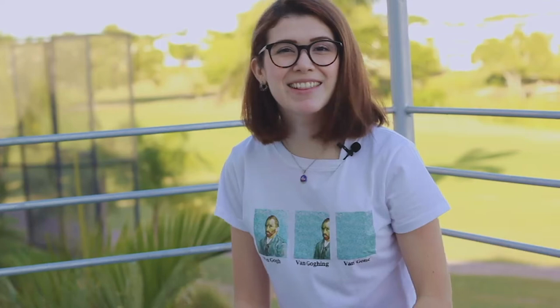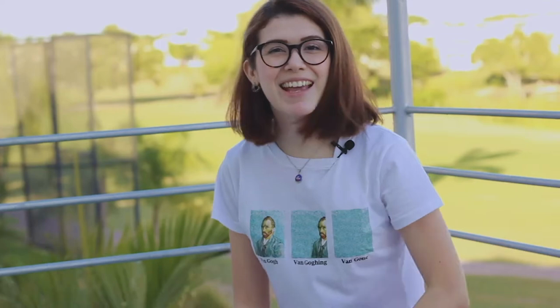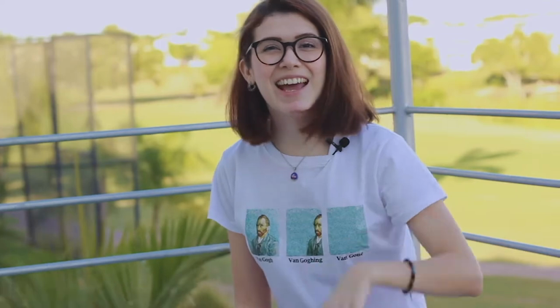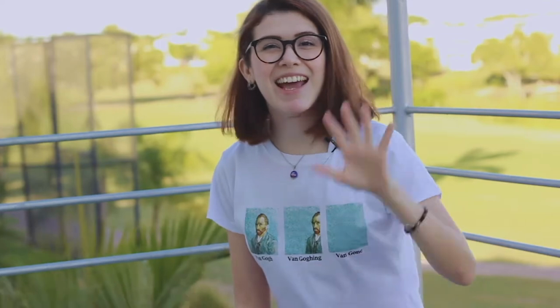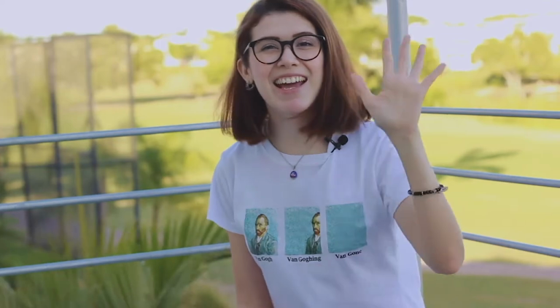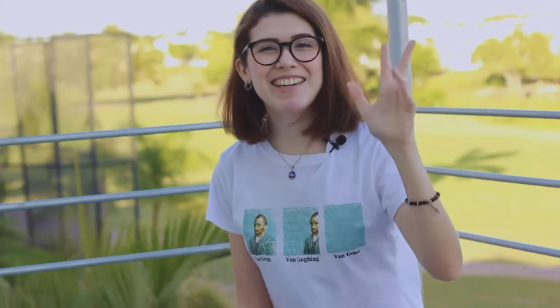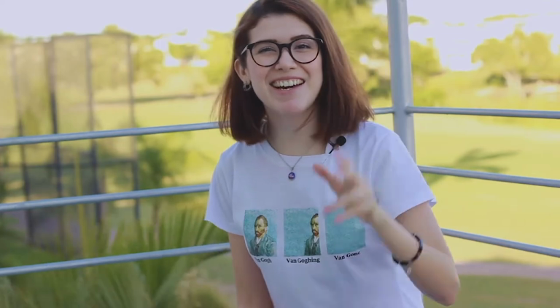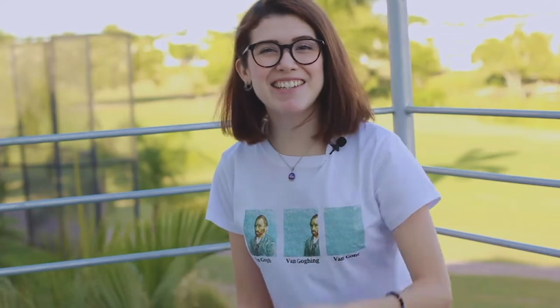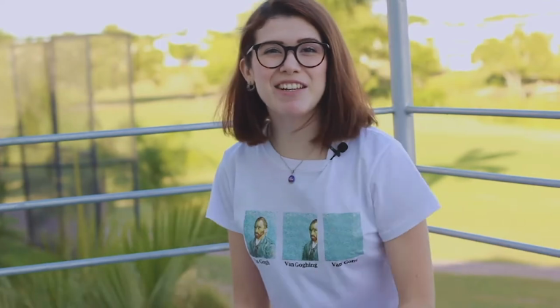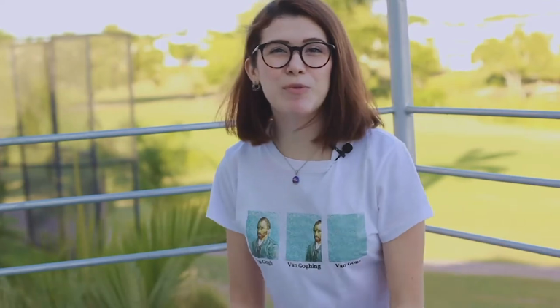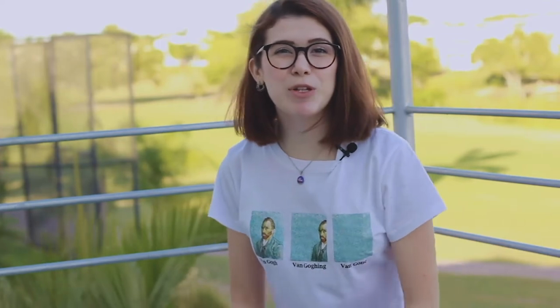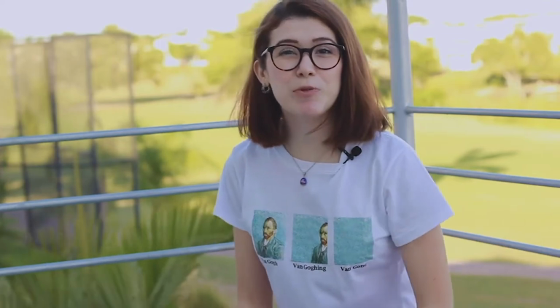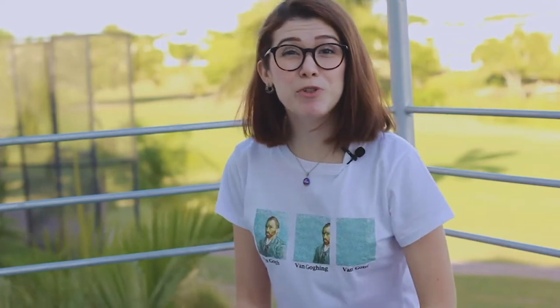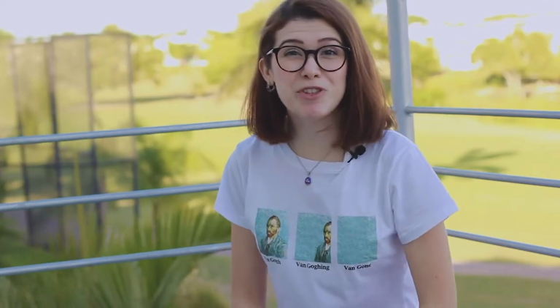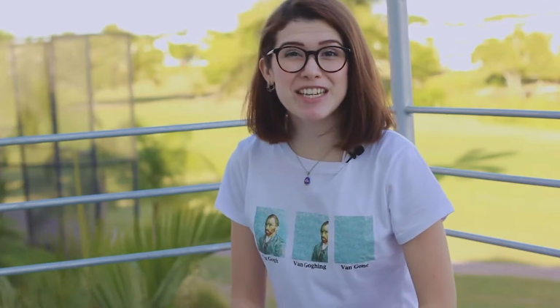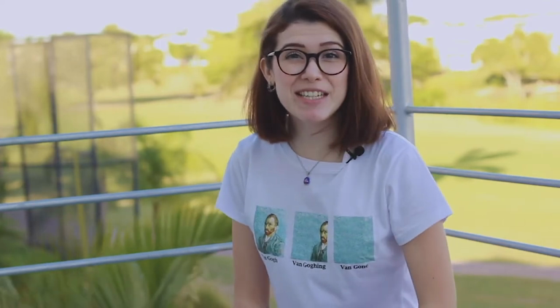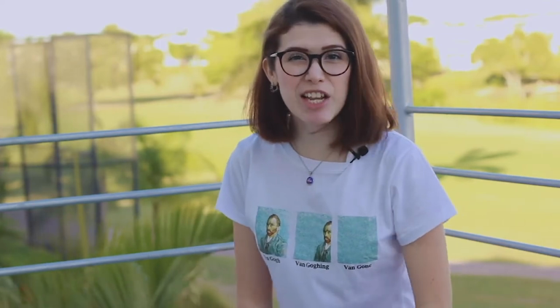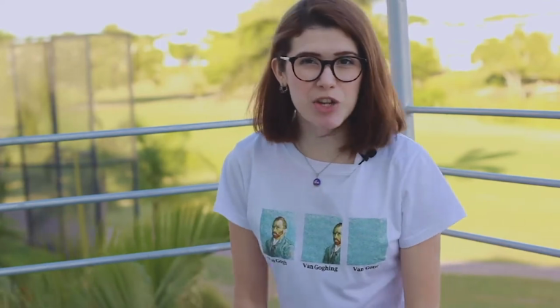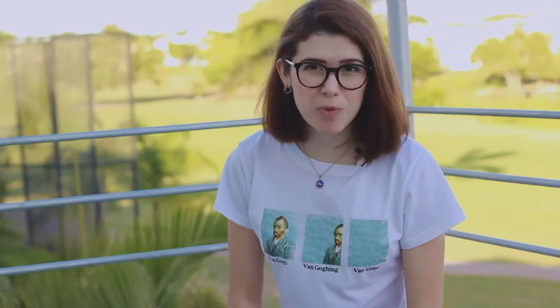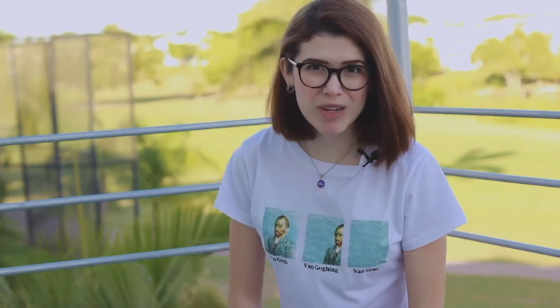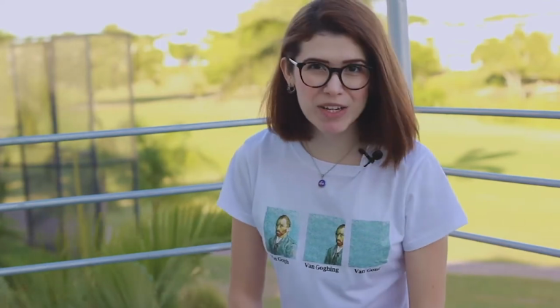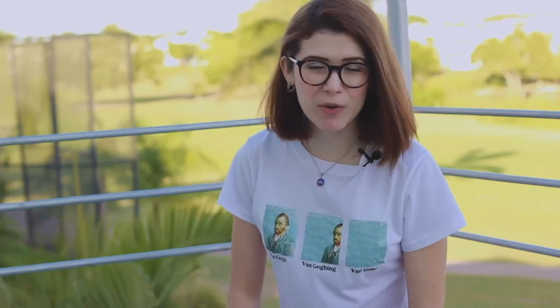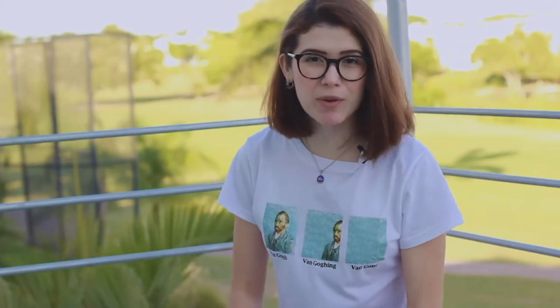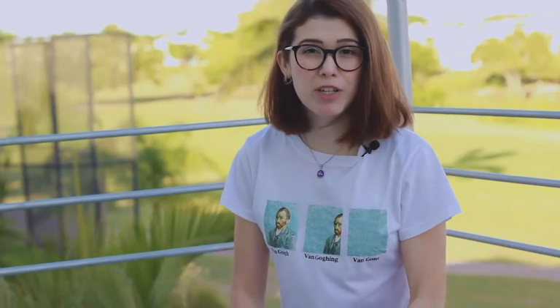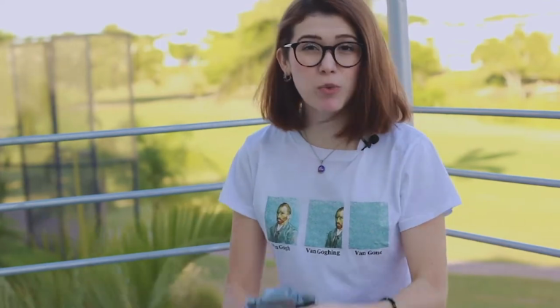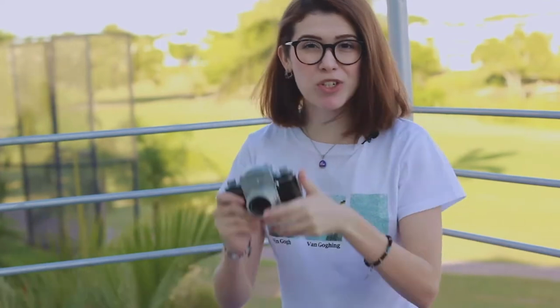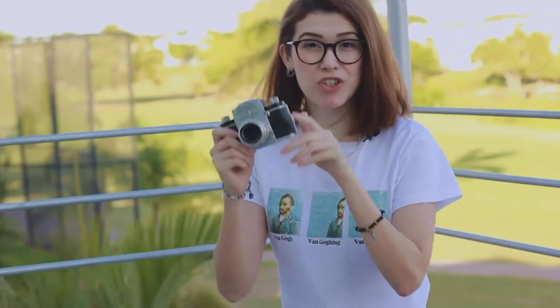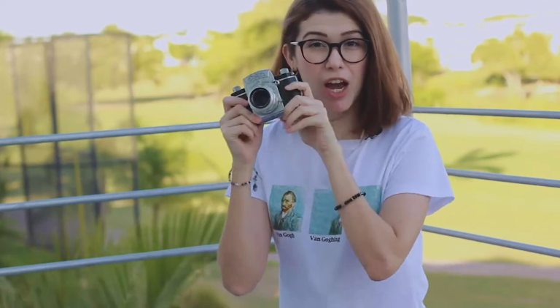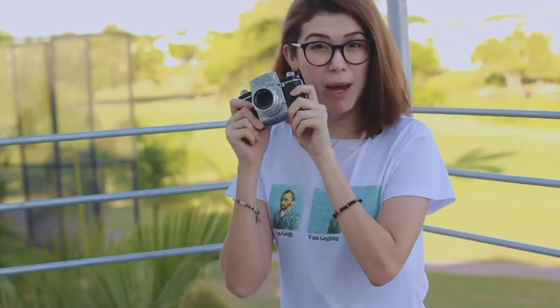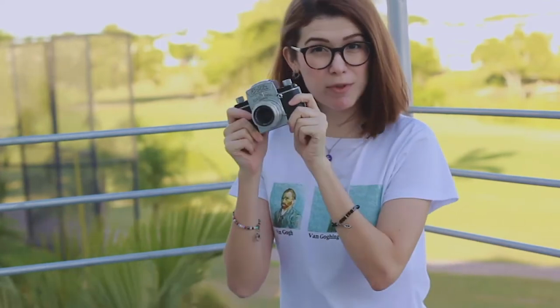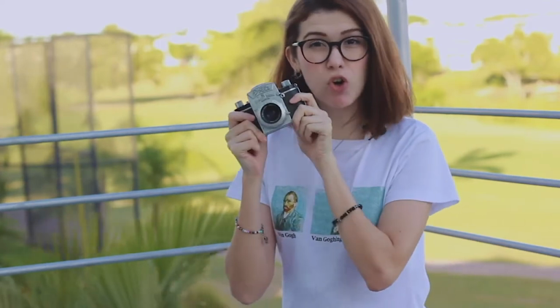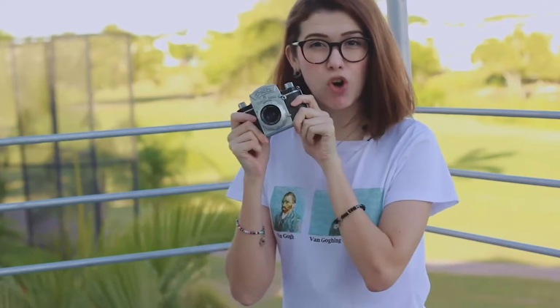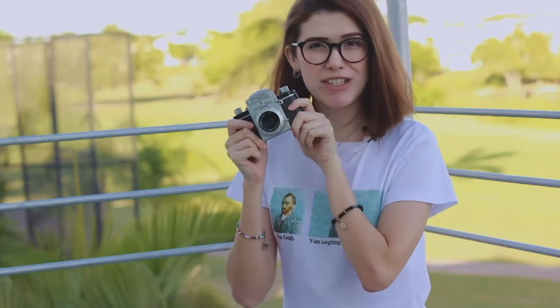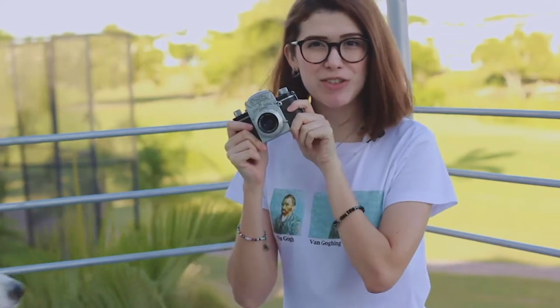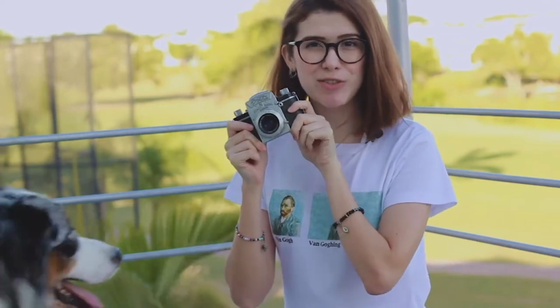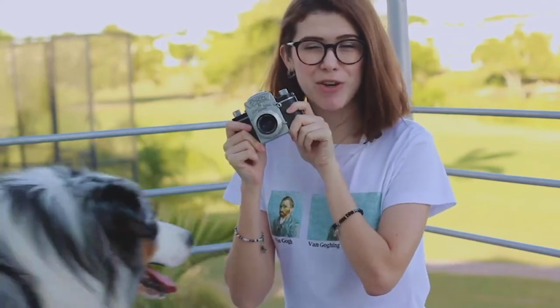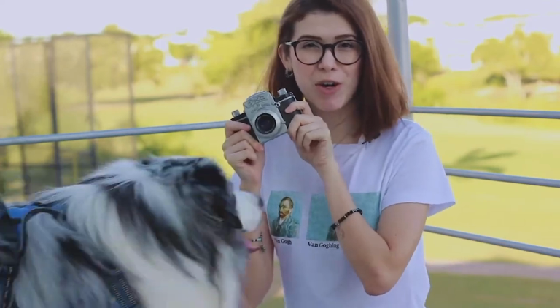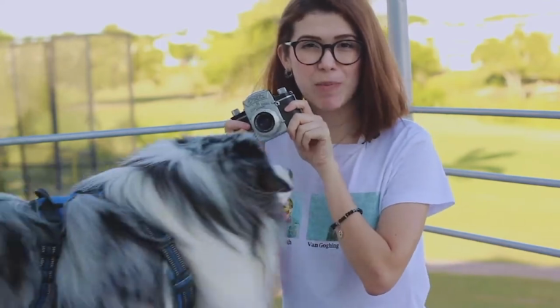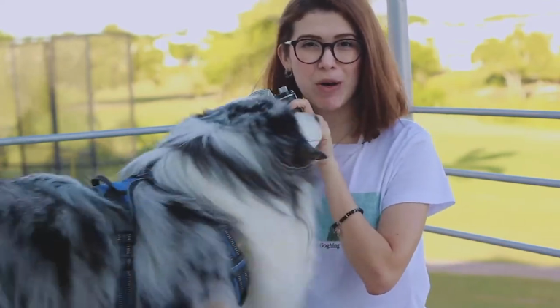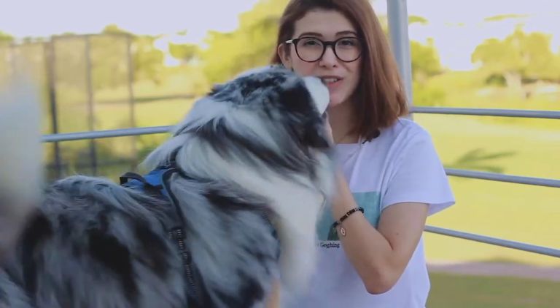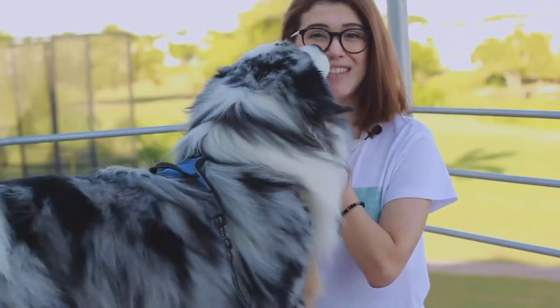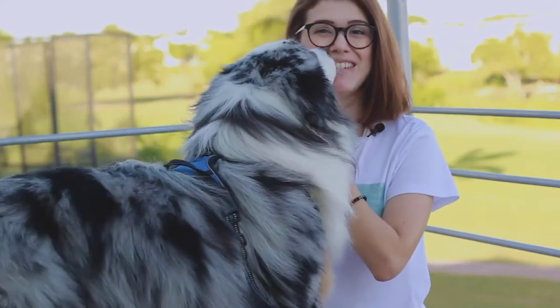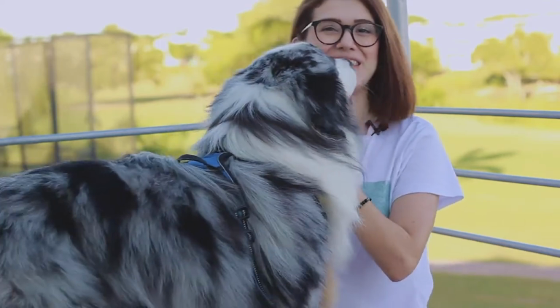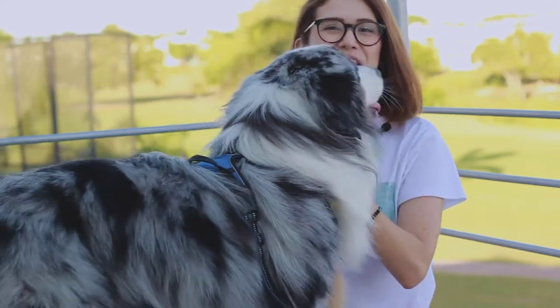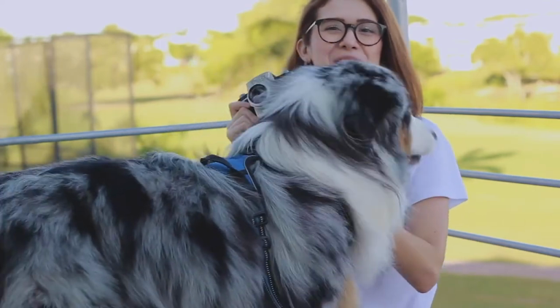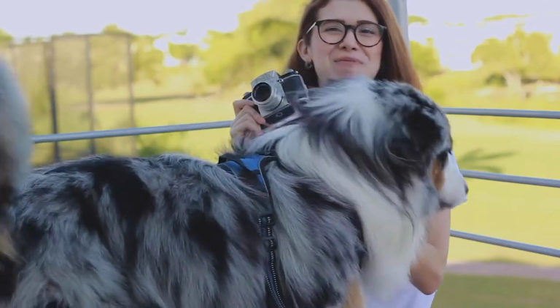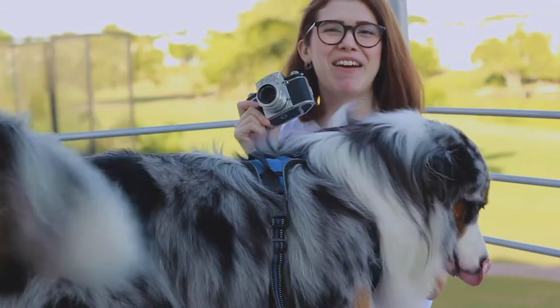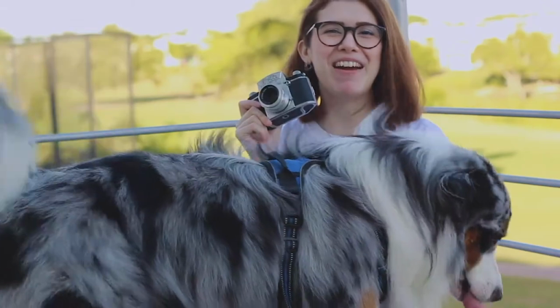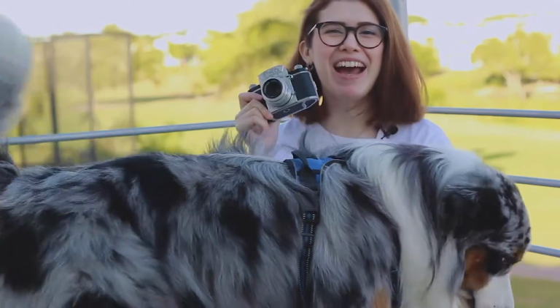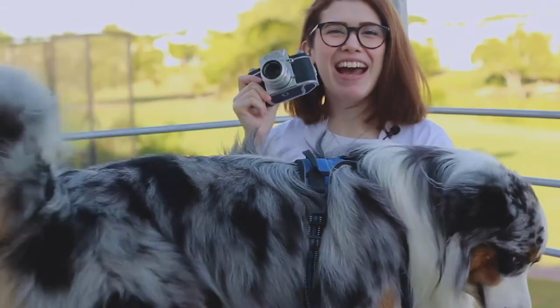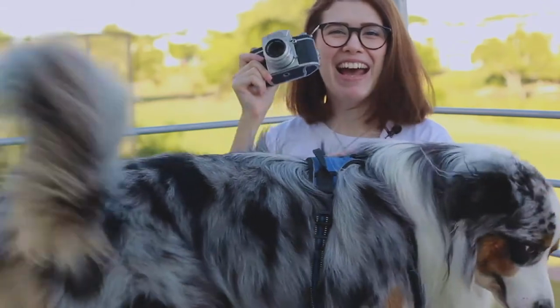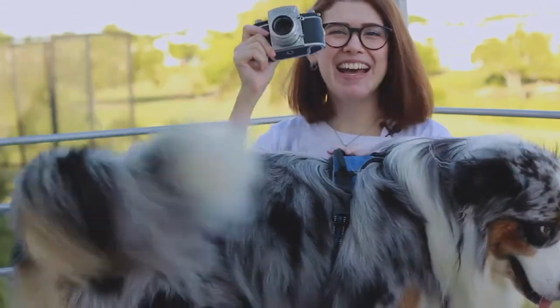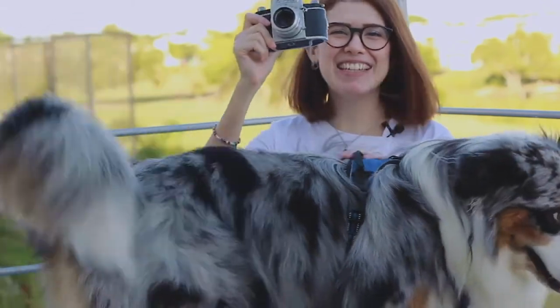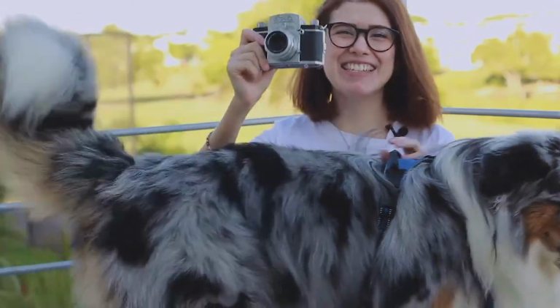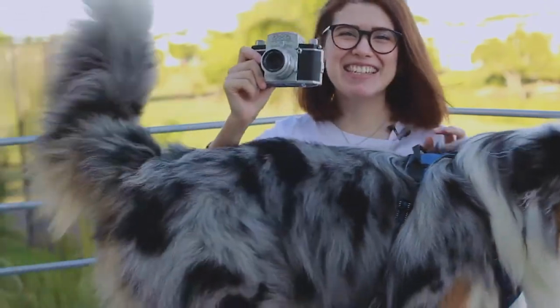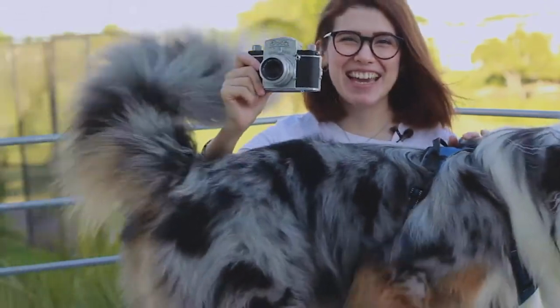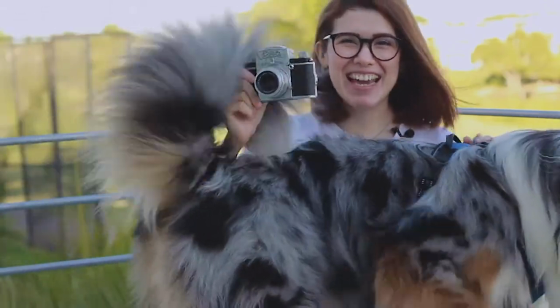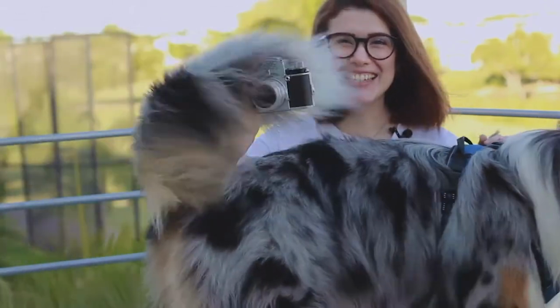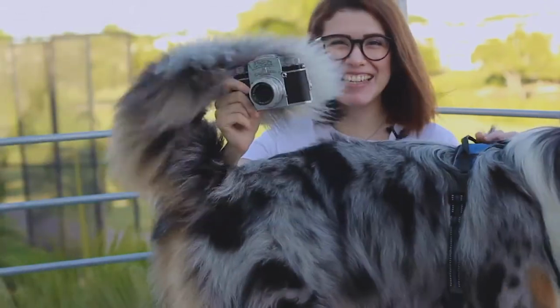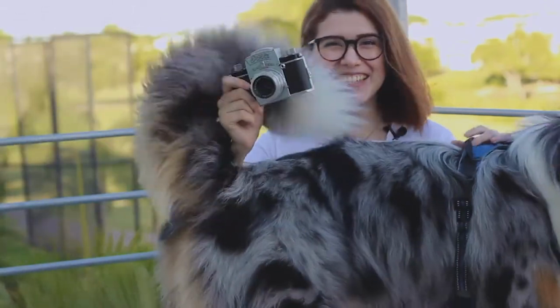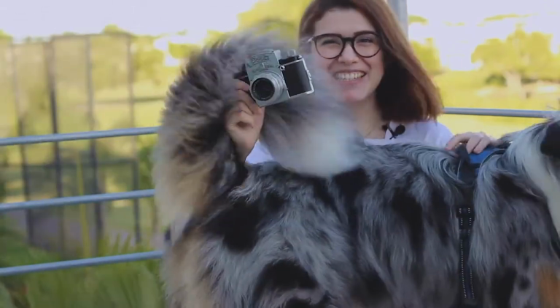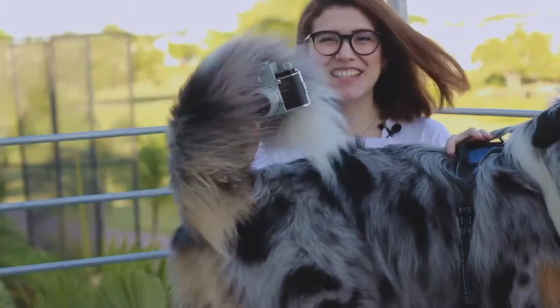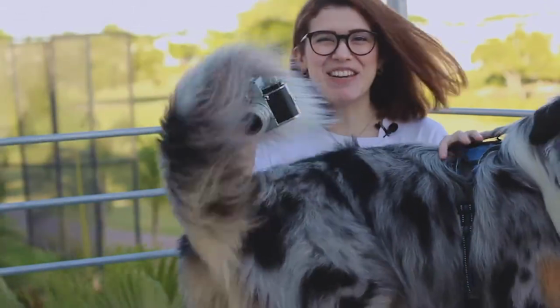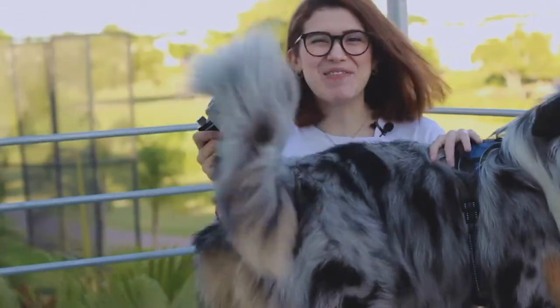Hey guys and welcome to this new video in which I'm going to talk about this camera, the ExaSystem.